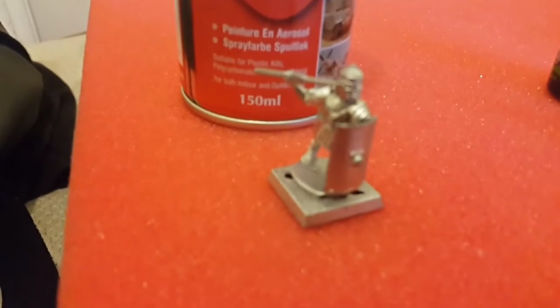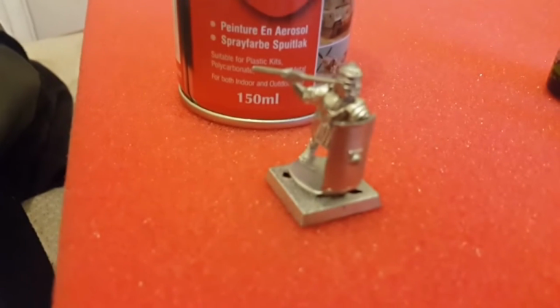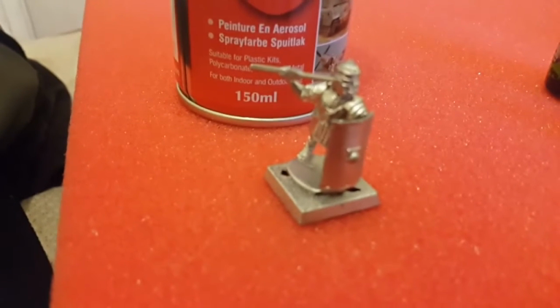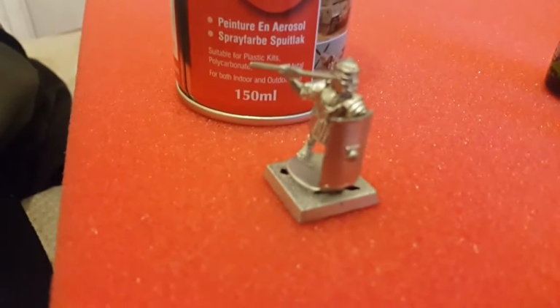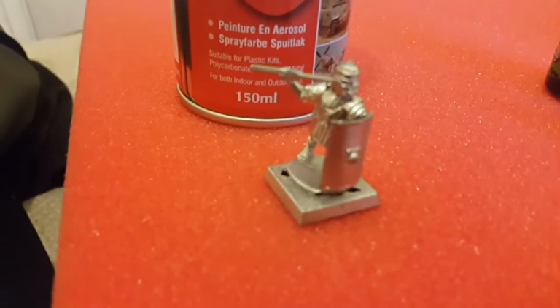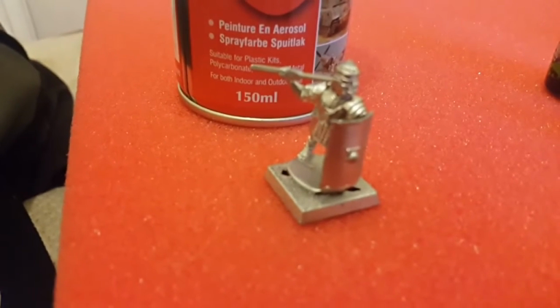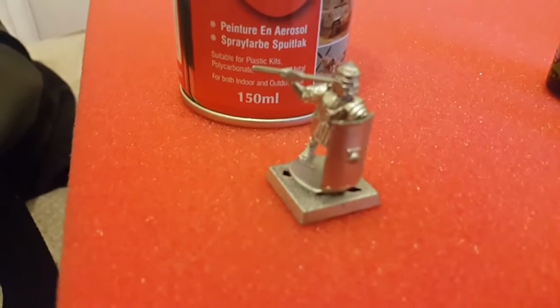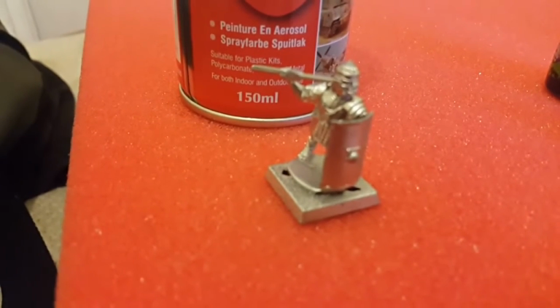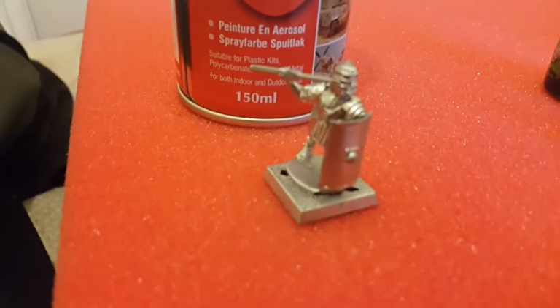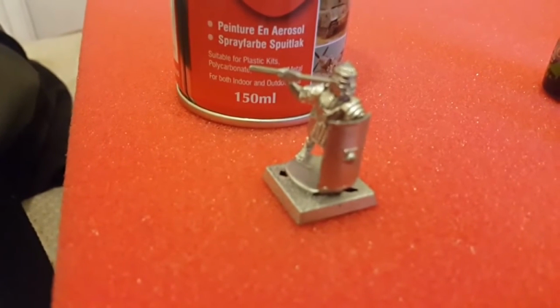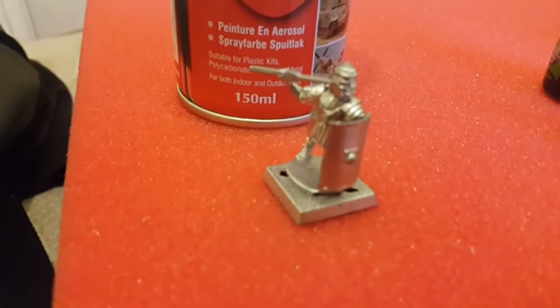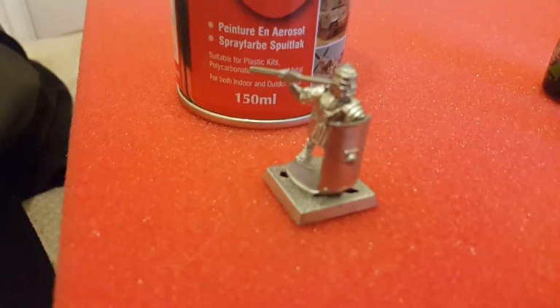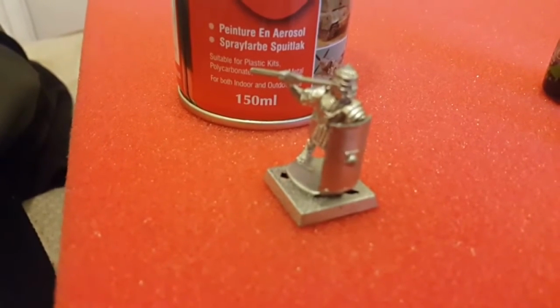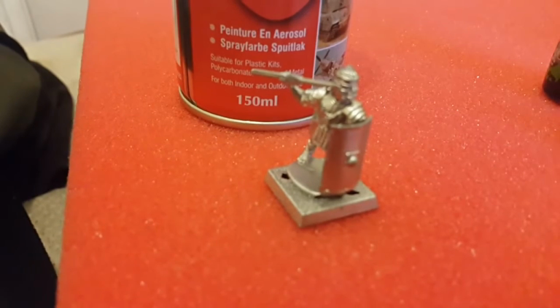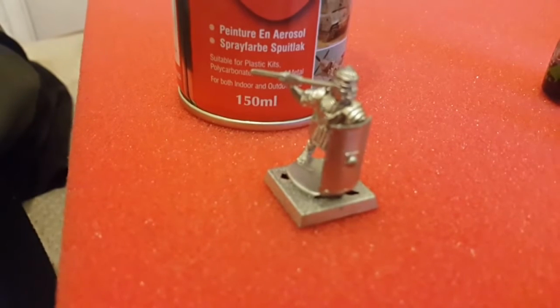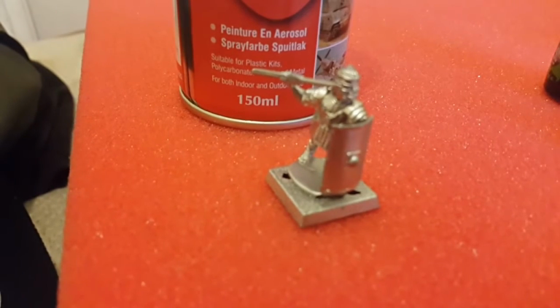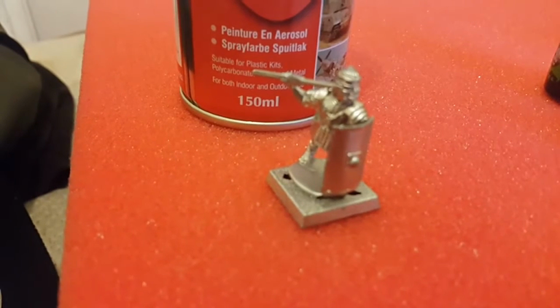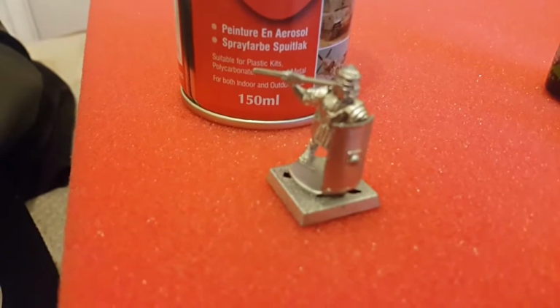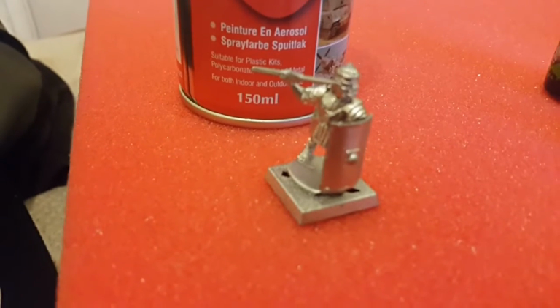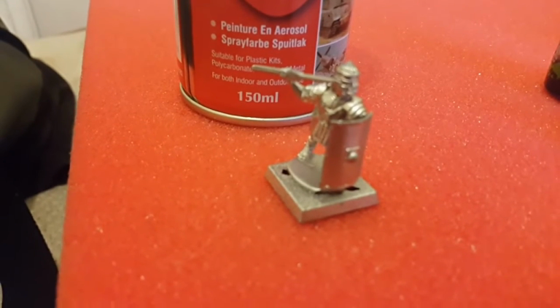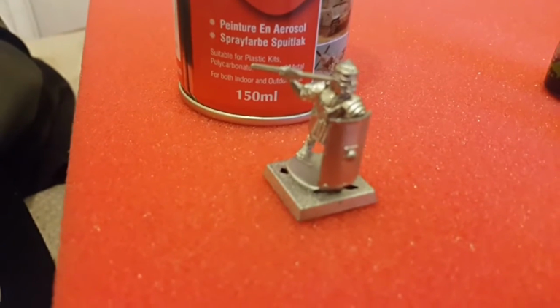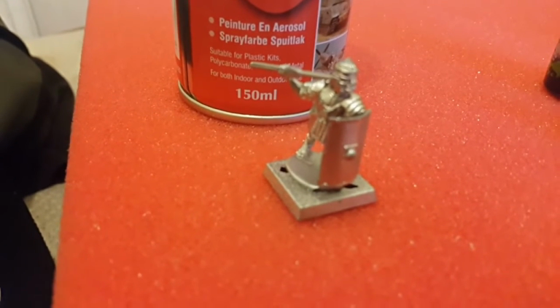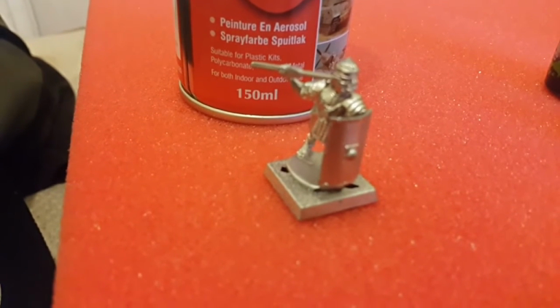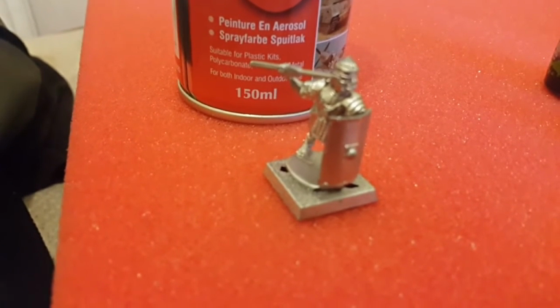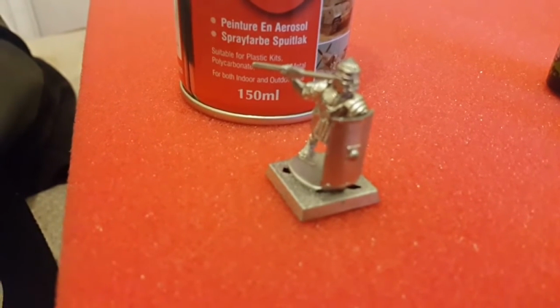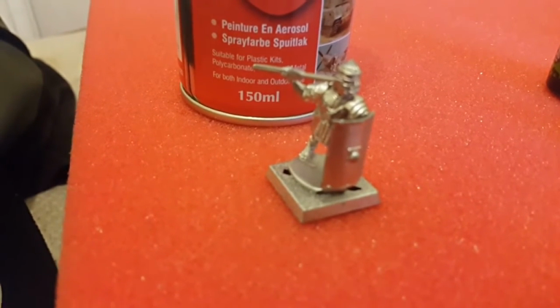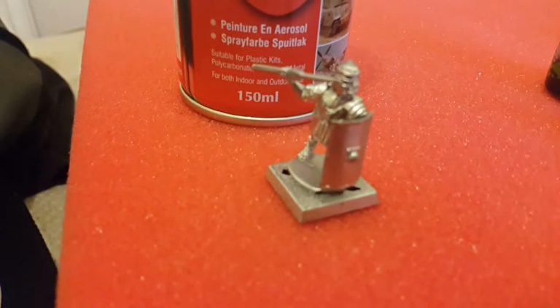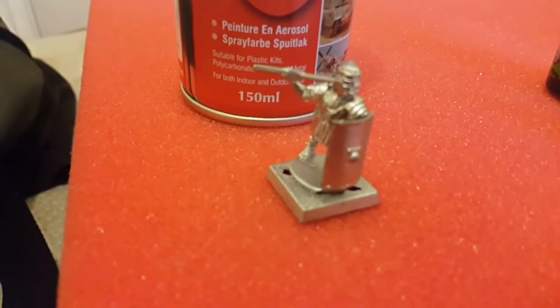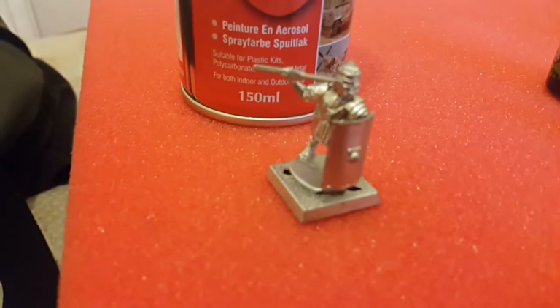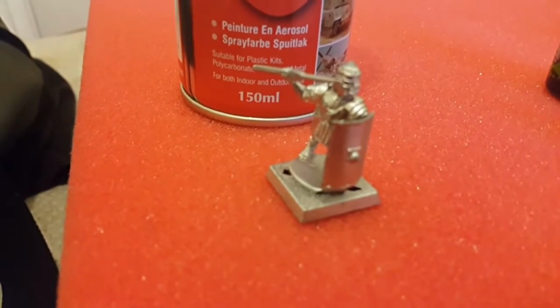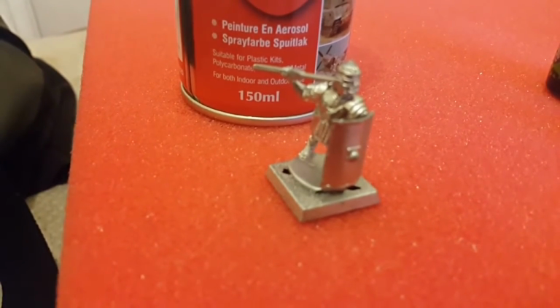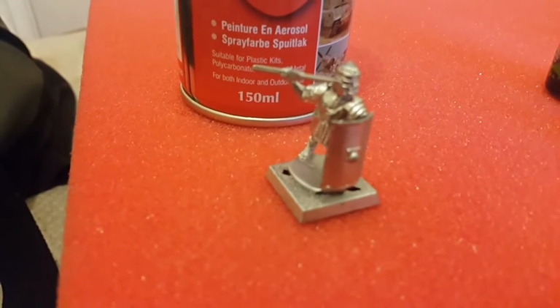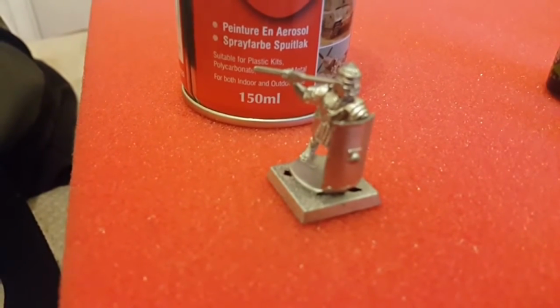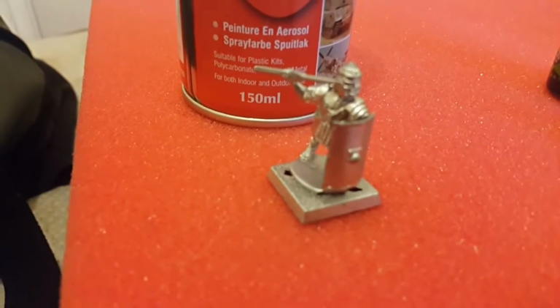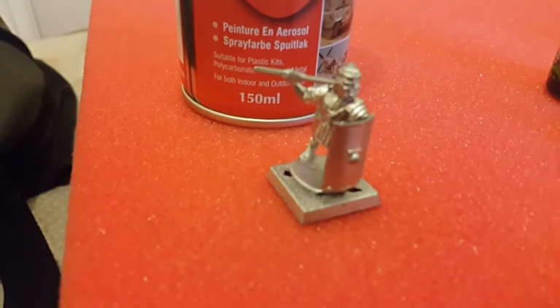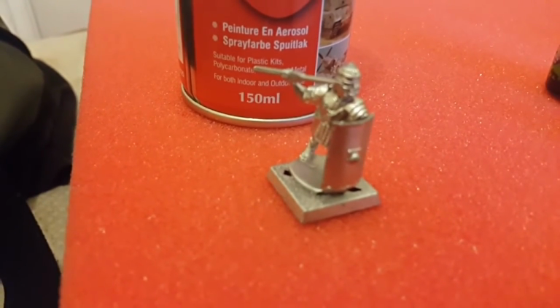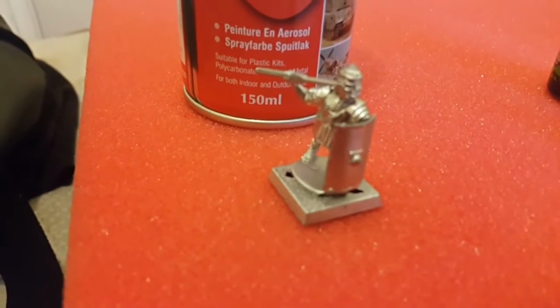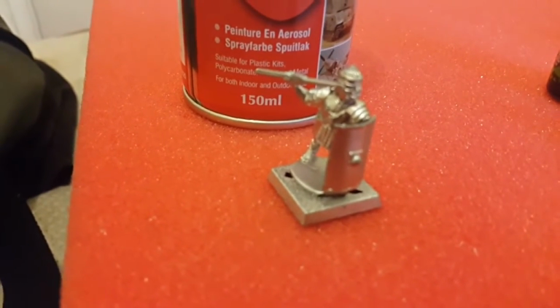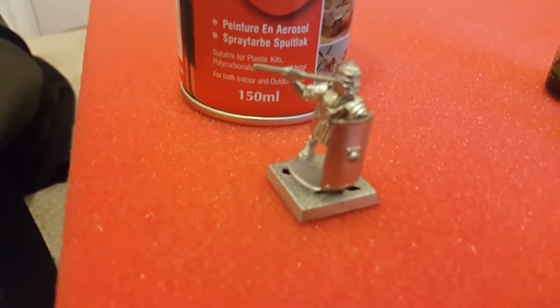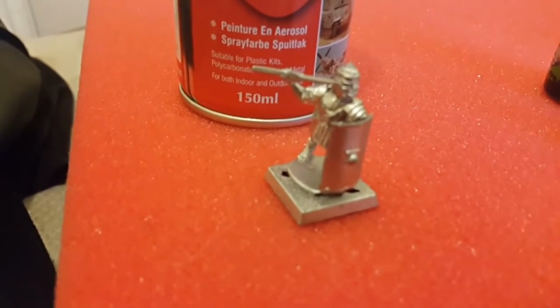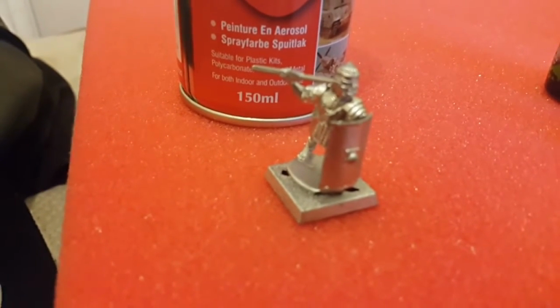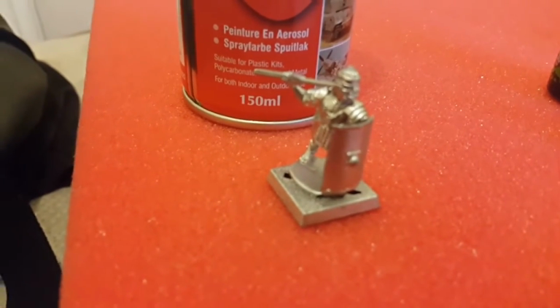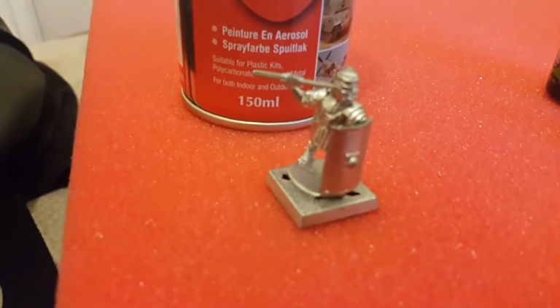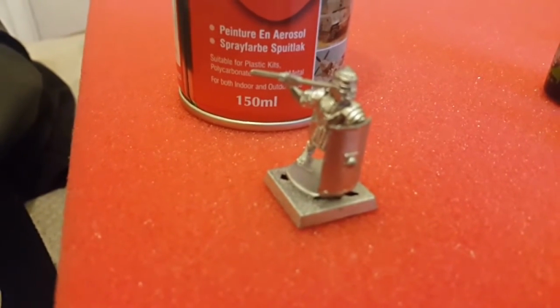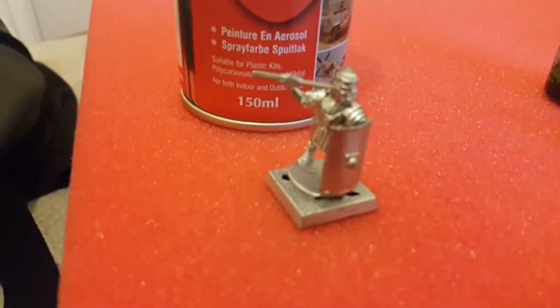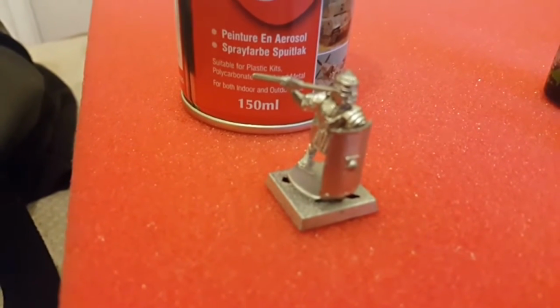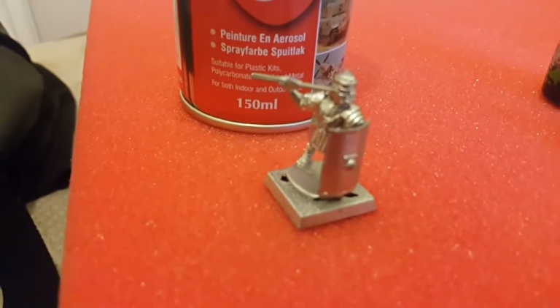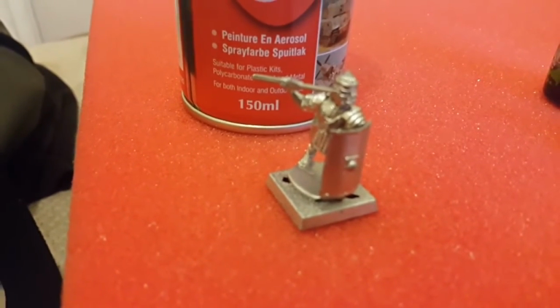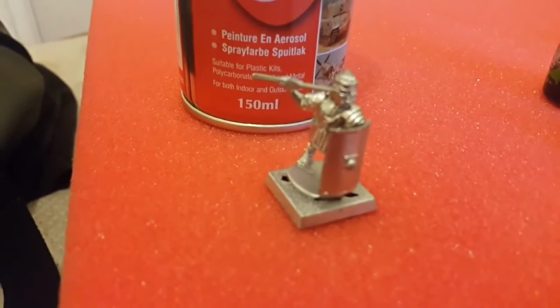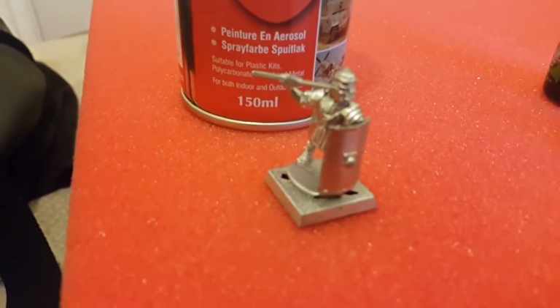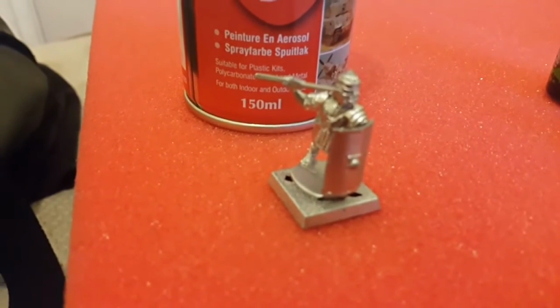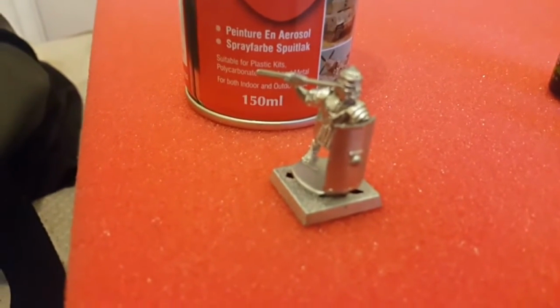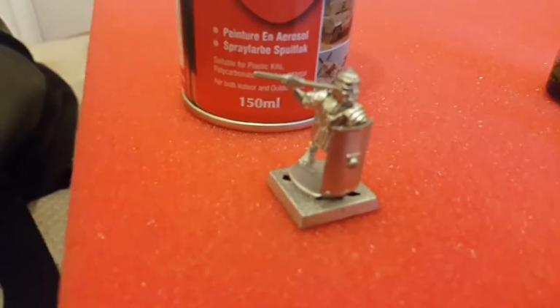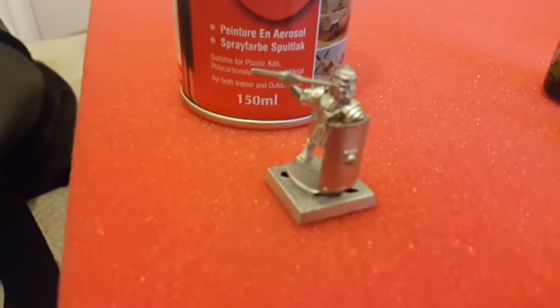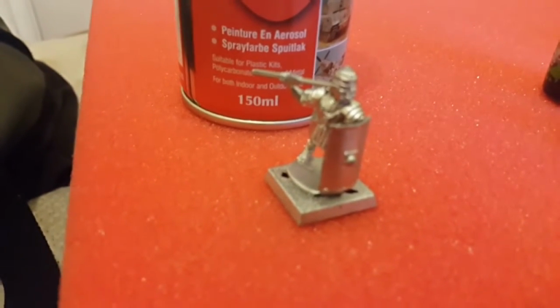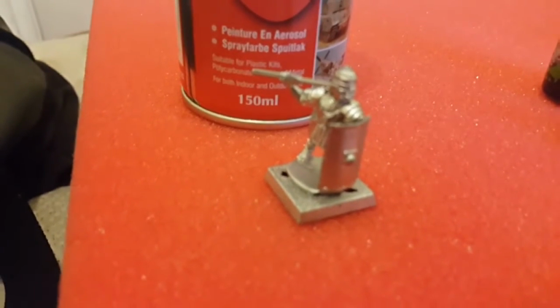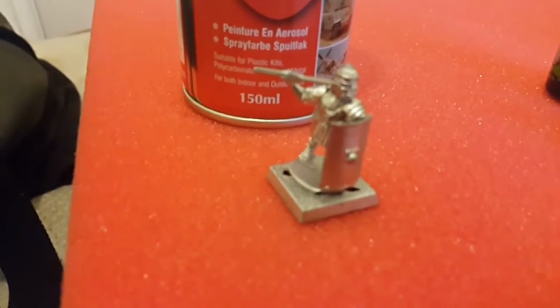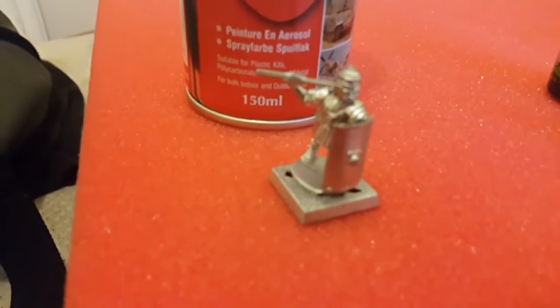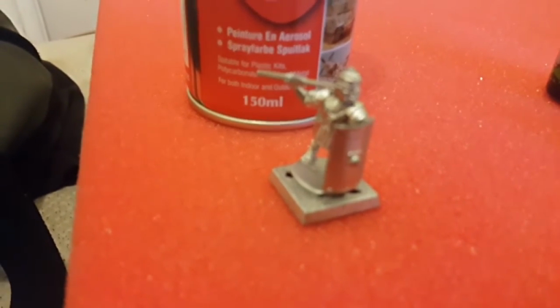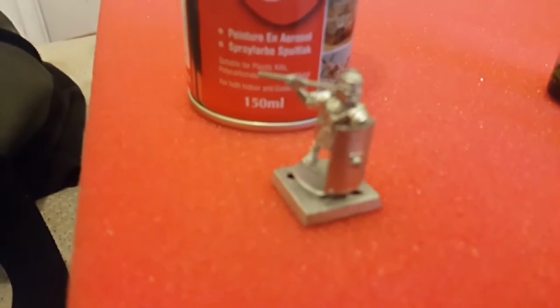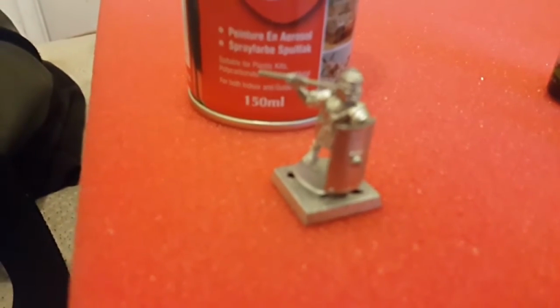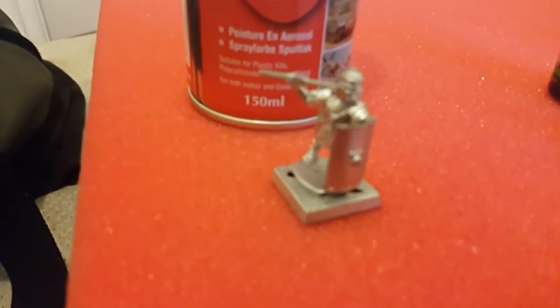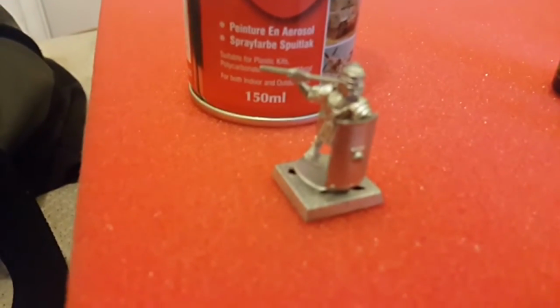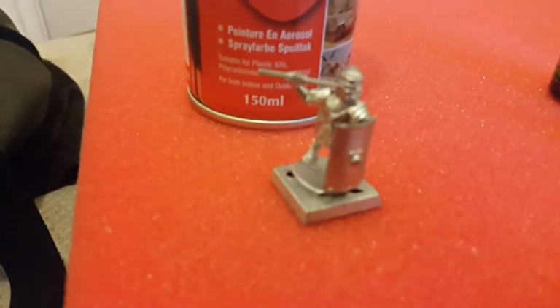Middlesex Marauders, John Baer here, coming at you with a super quick how to paint Roman Legionnaires.